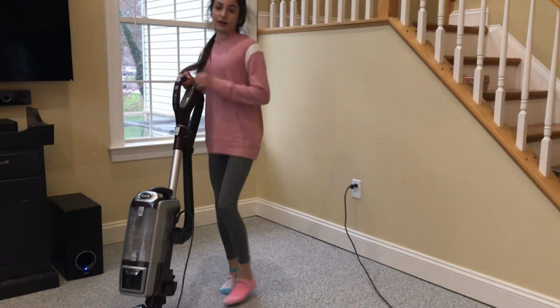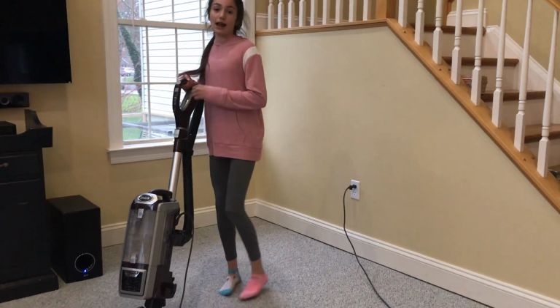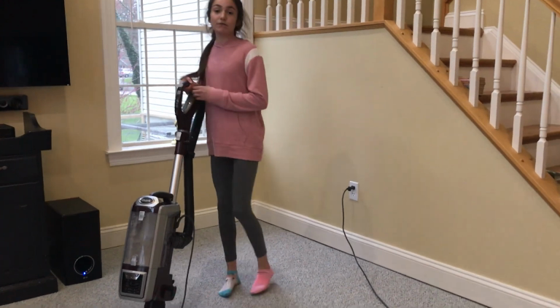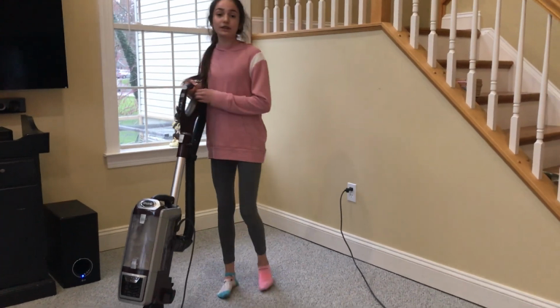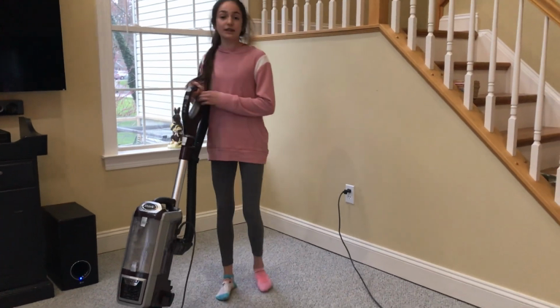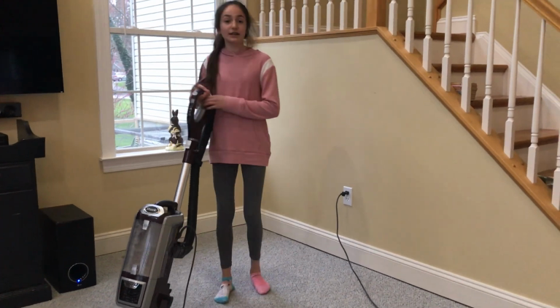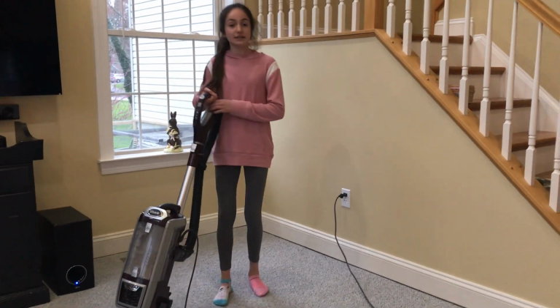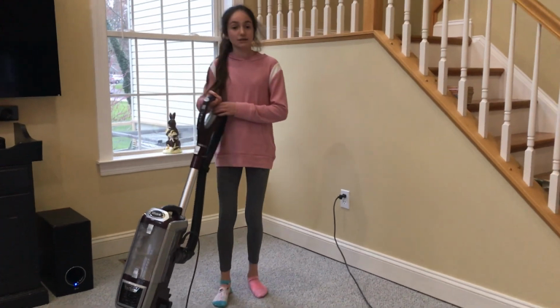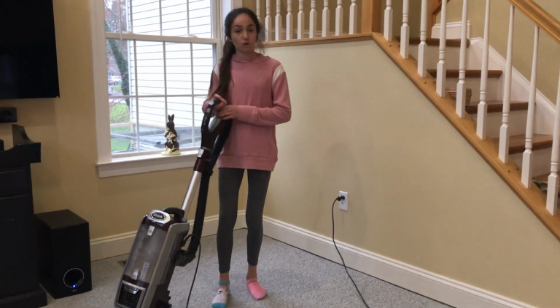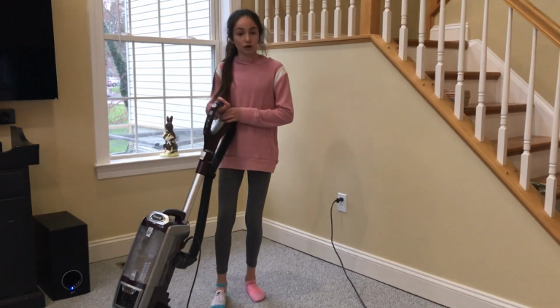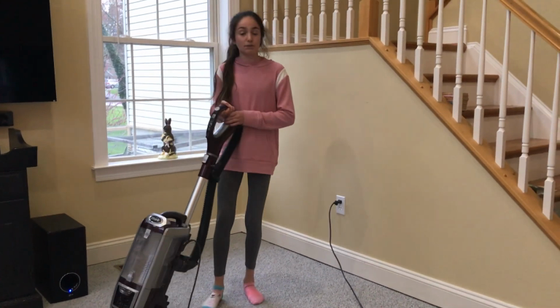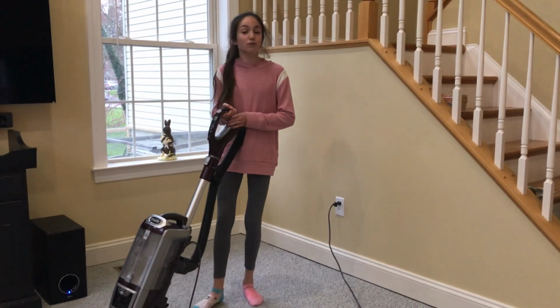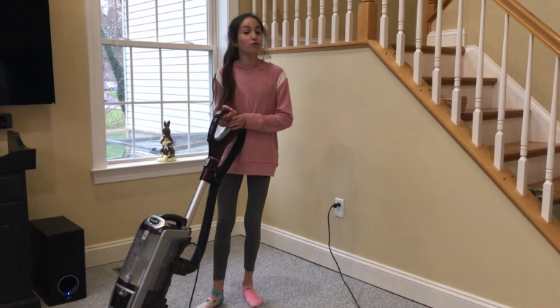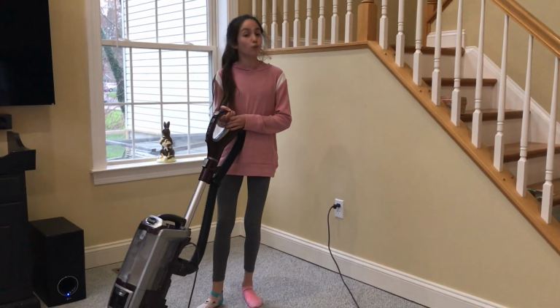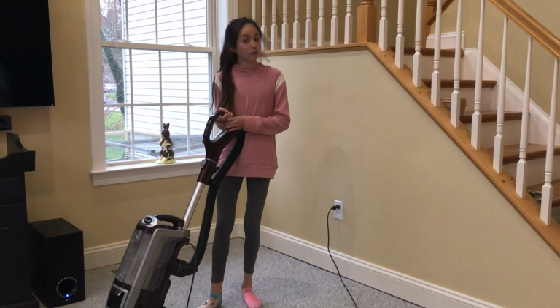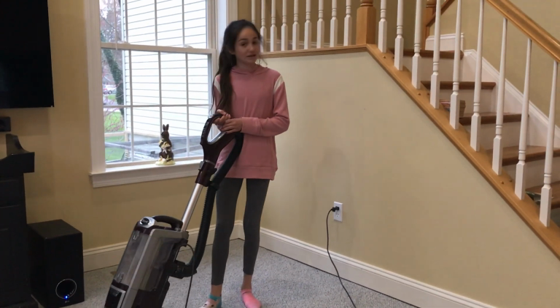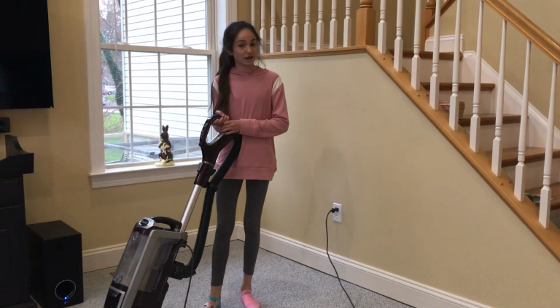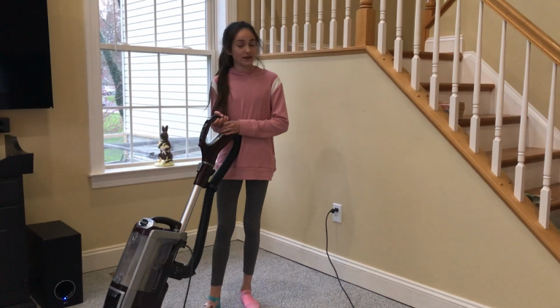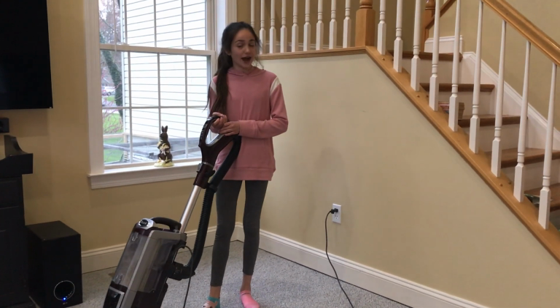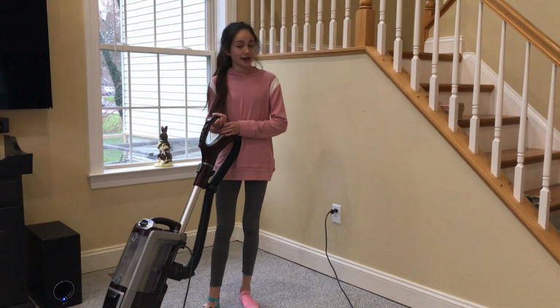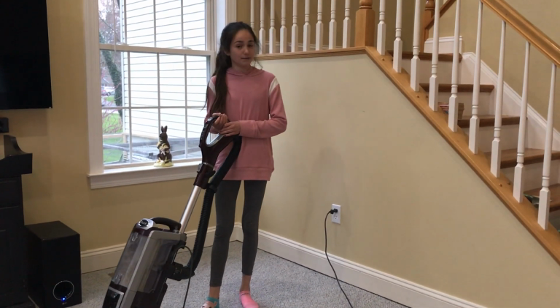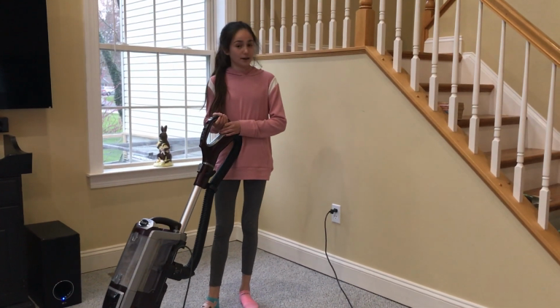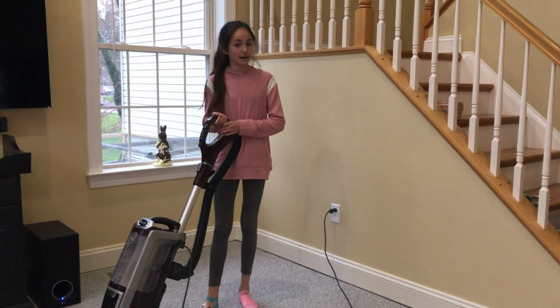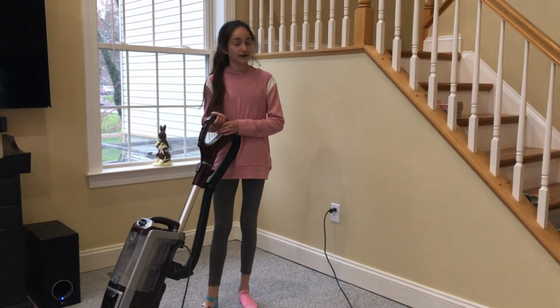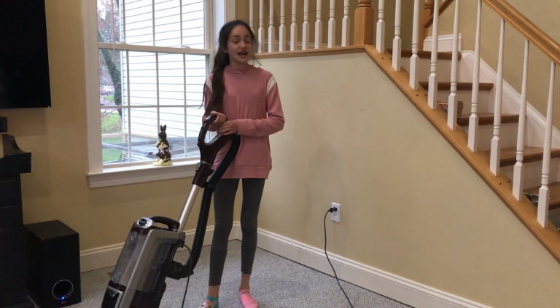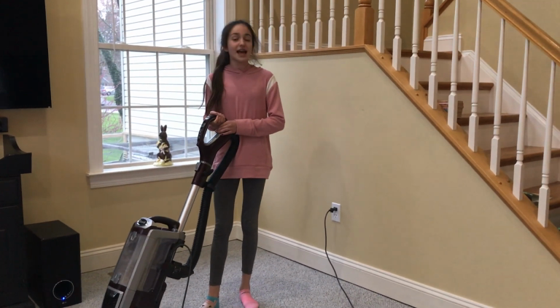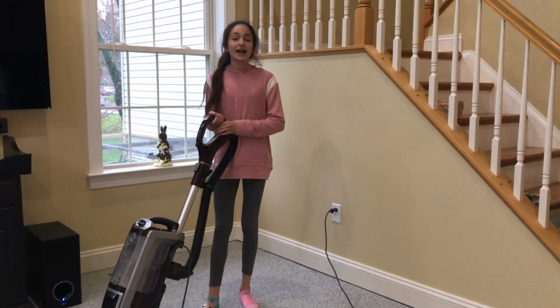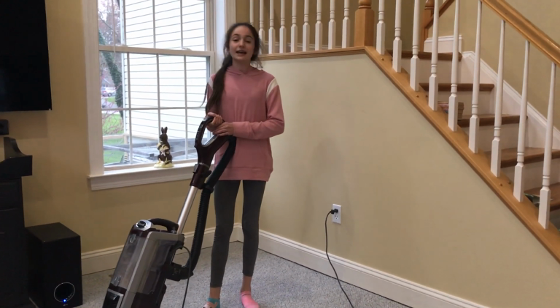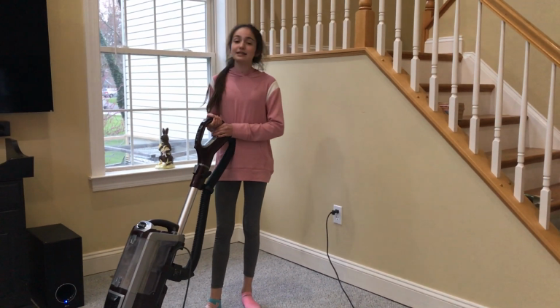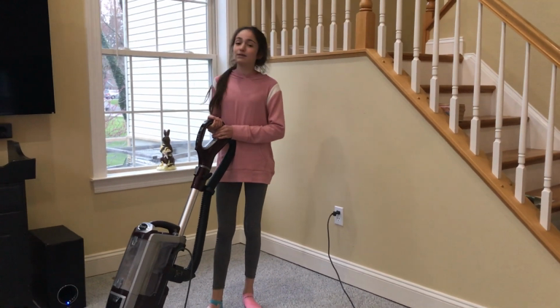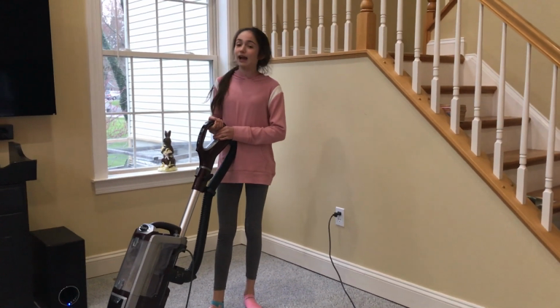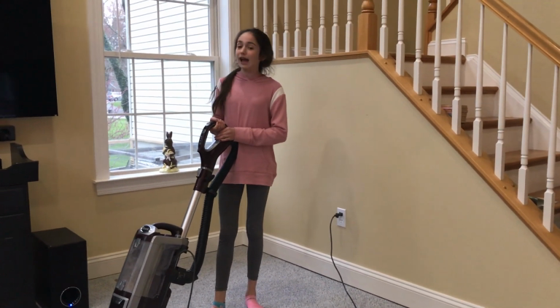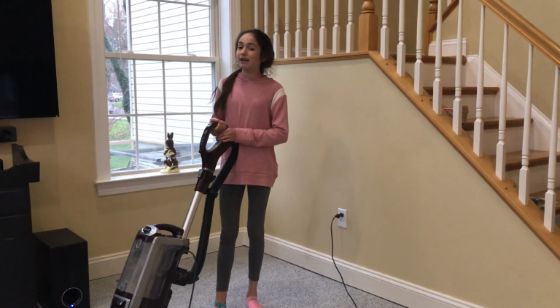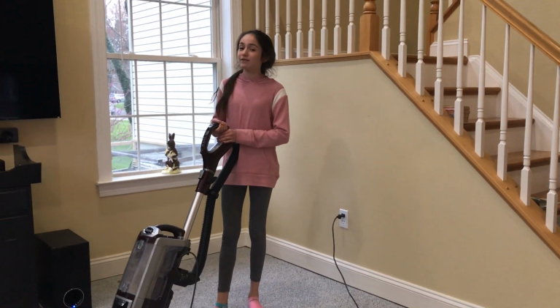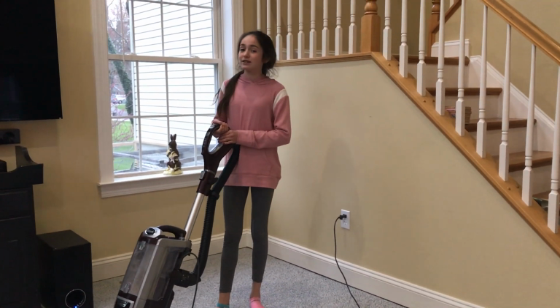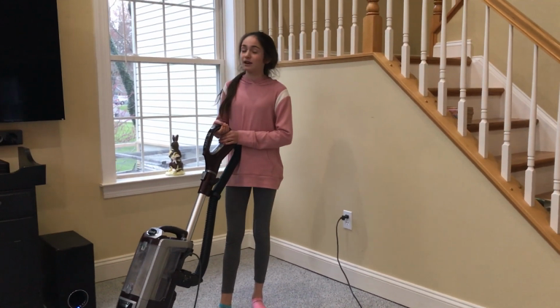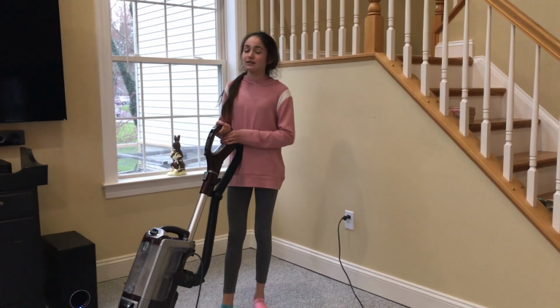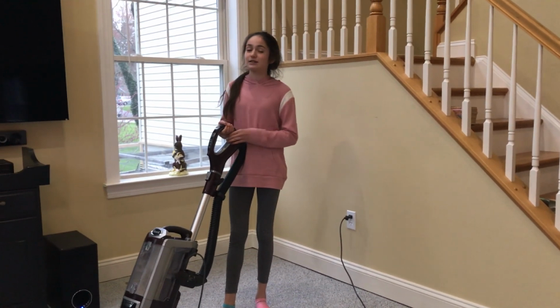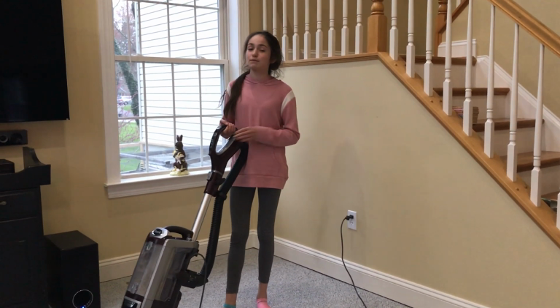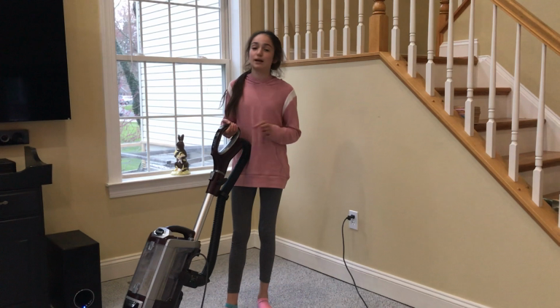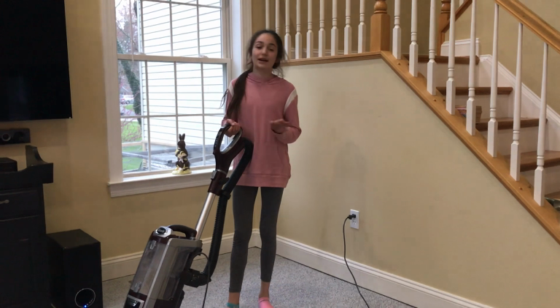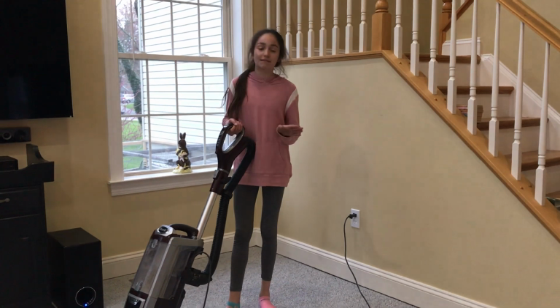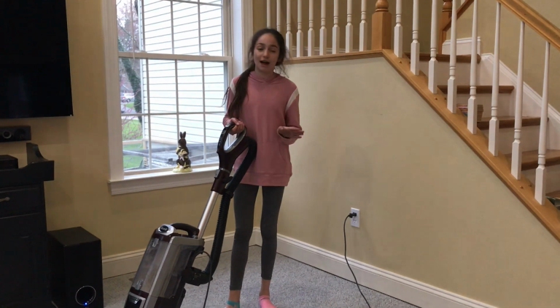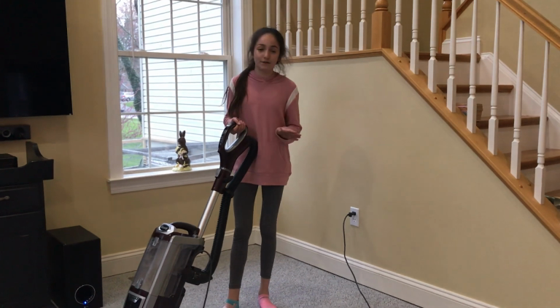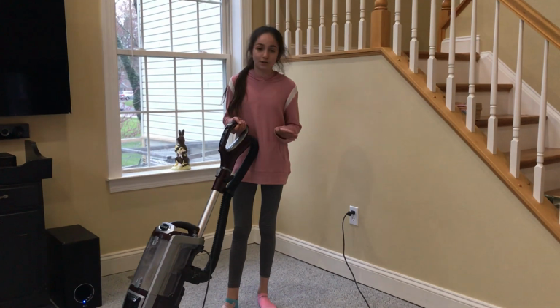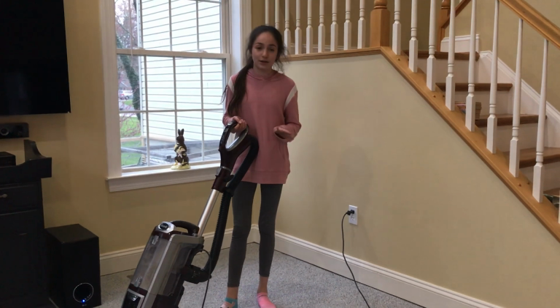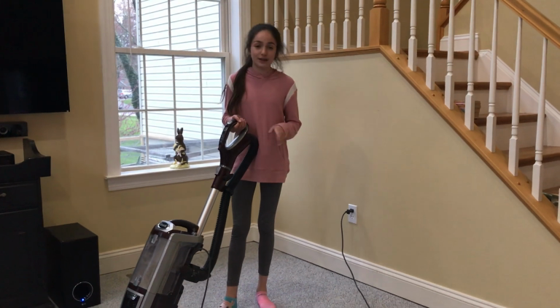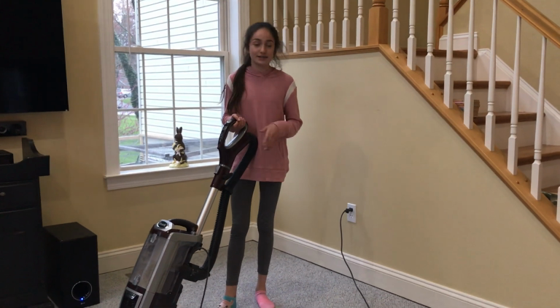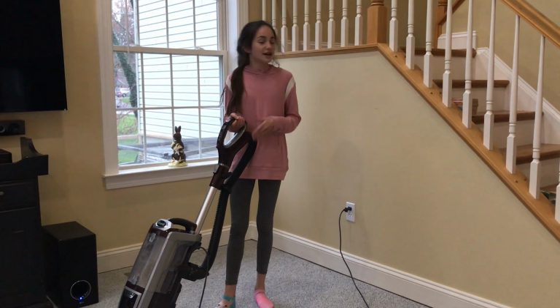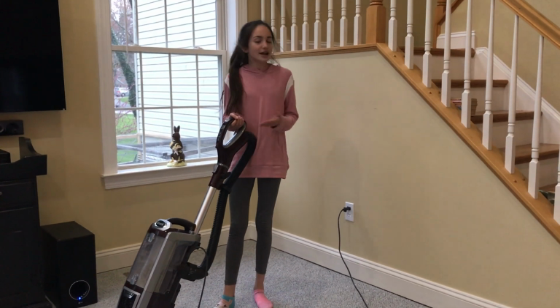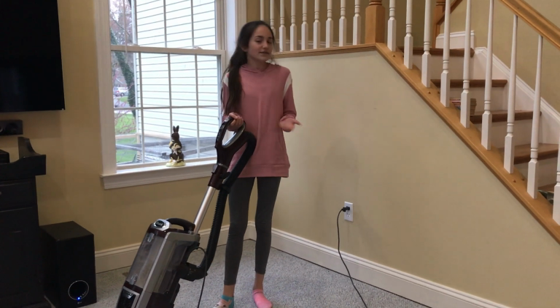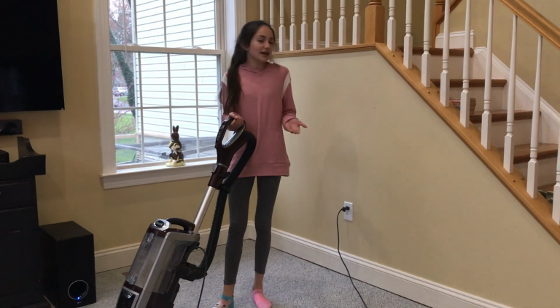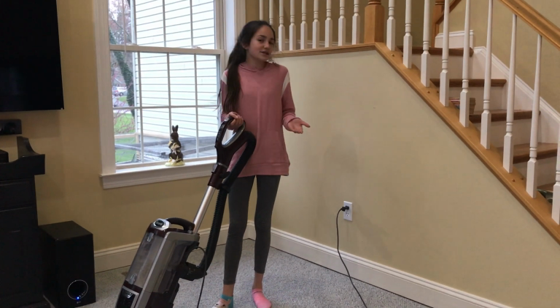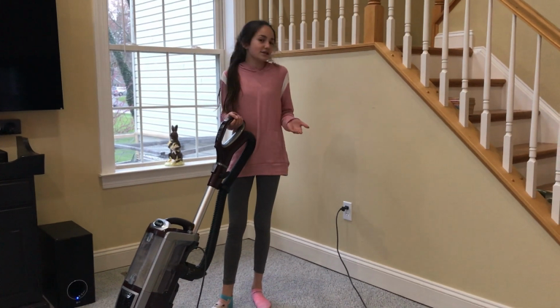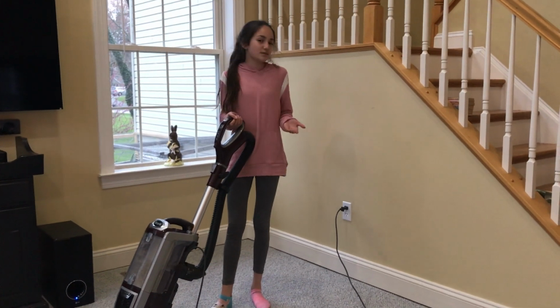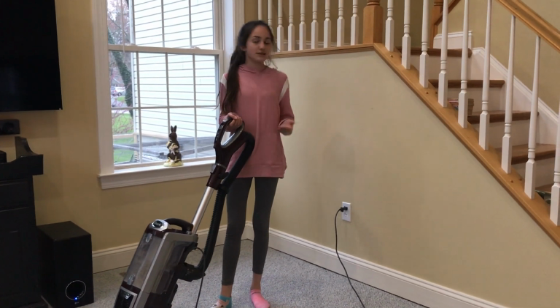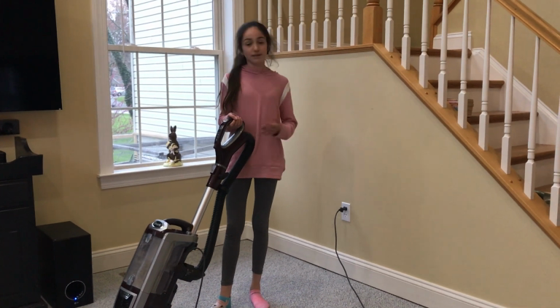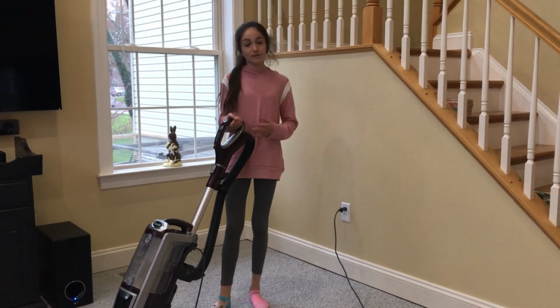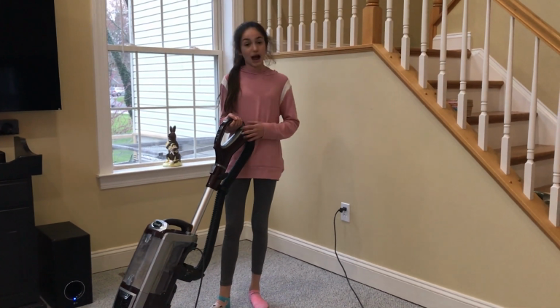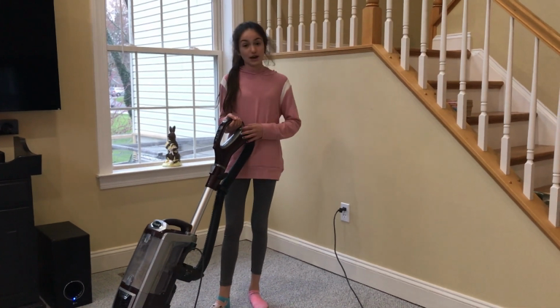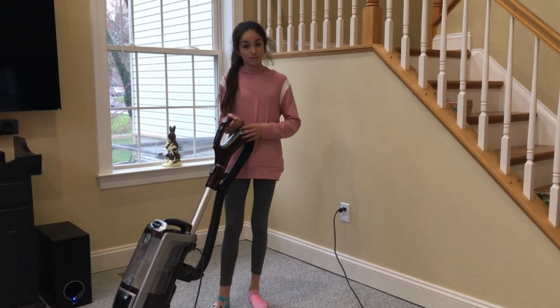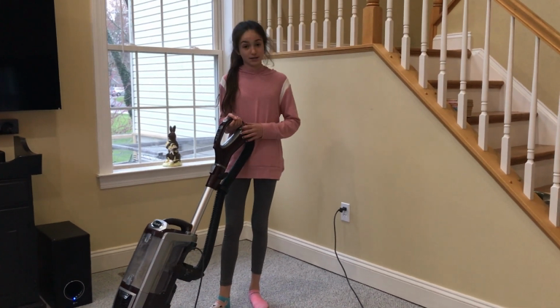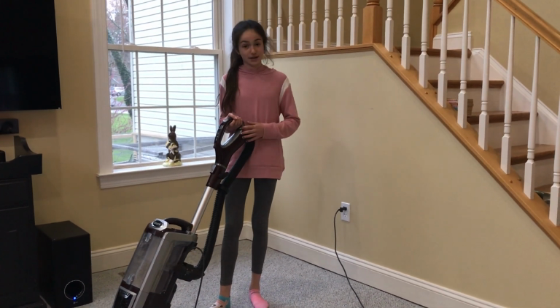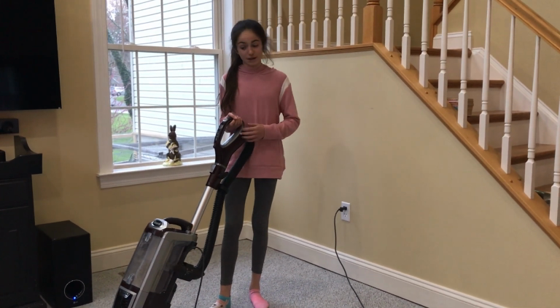But everything is in order before we start vacuuming. It's okay if it starts to make a loud noise. That's just what some vacuums do.